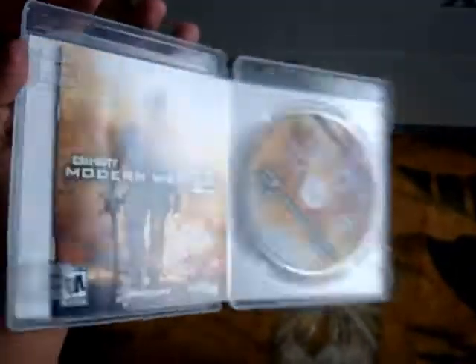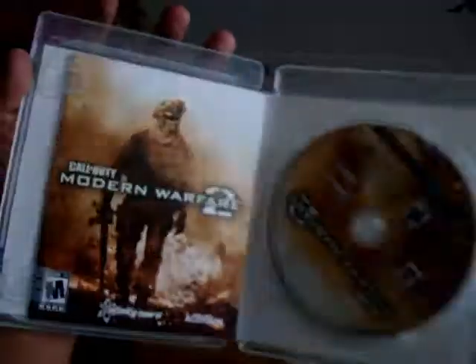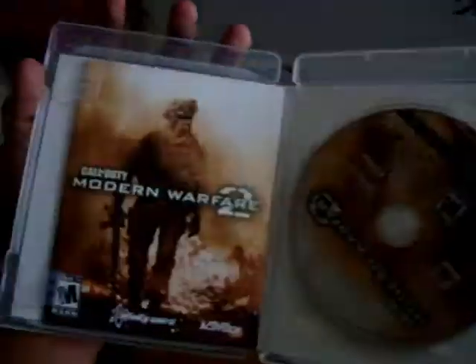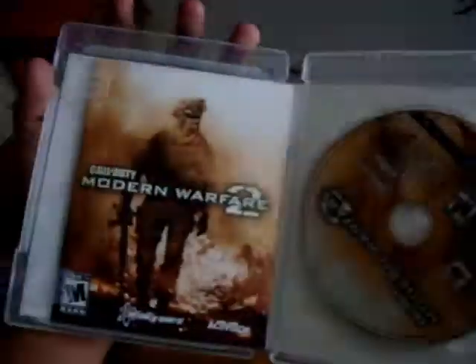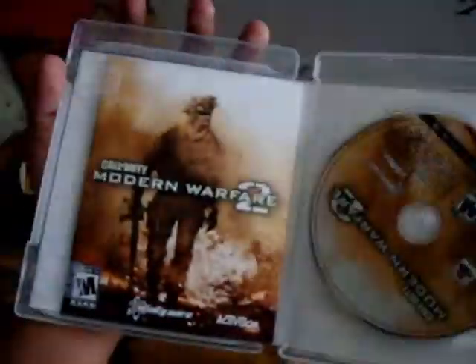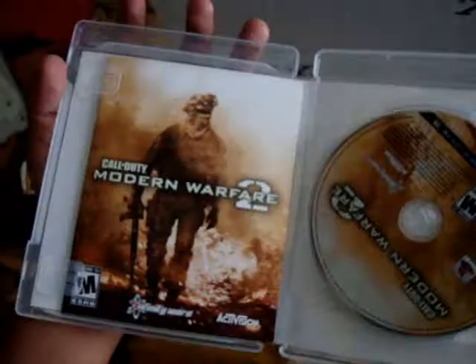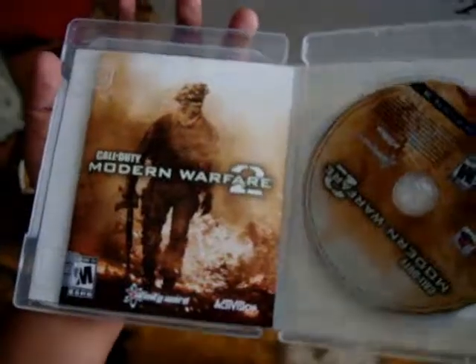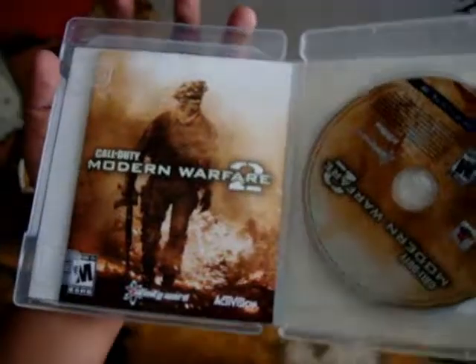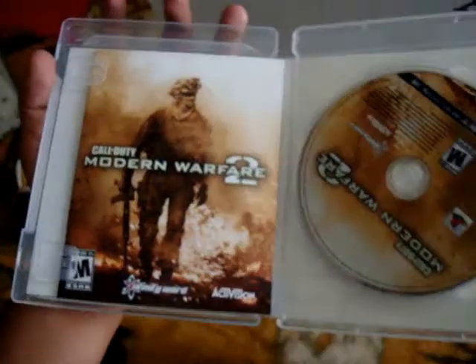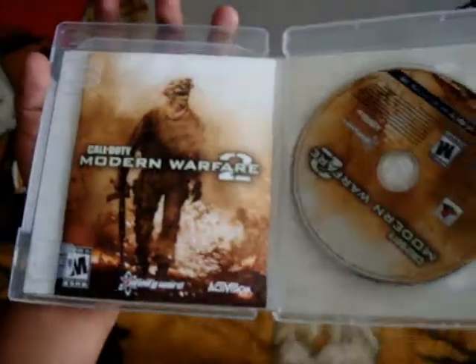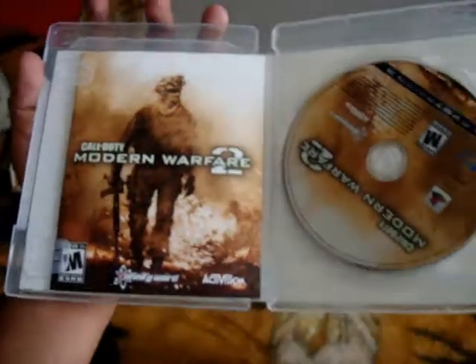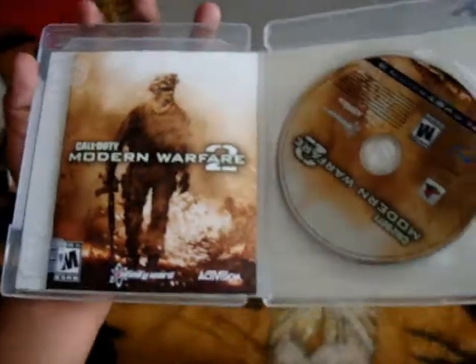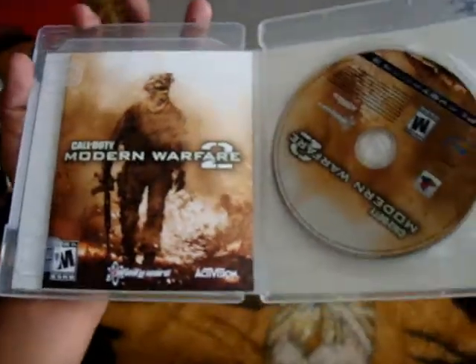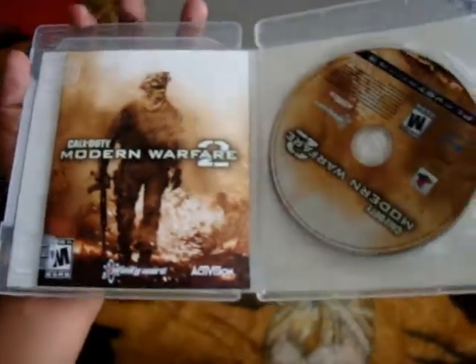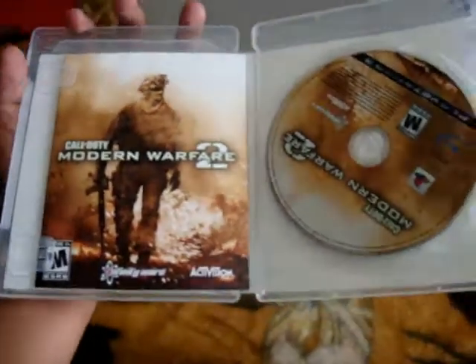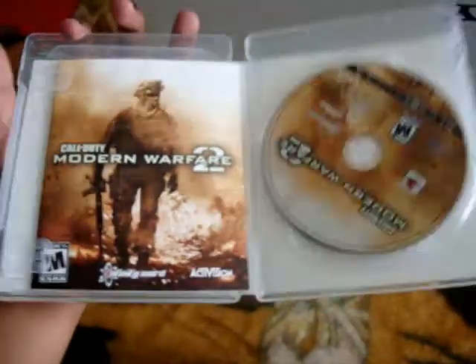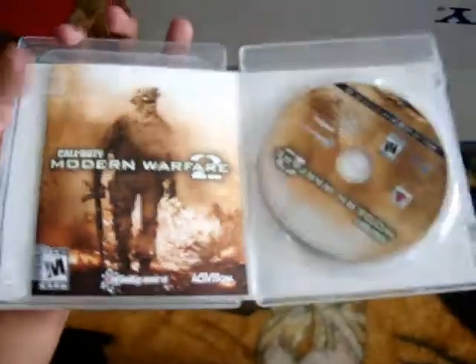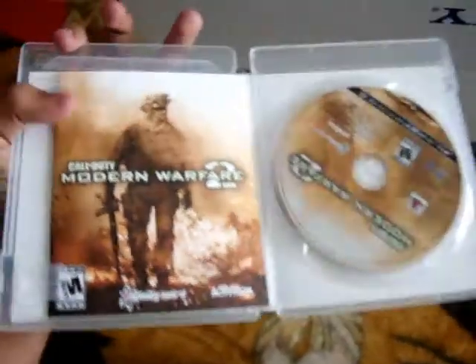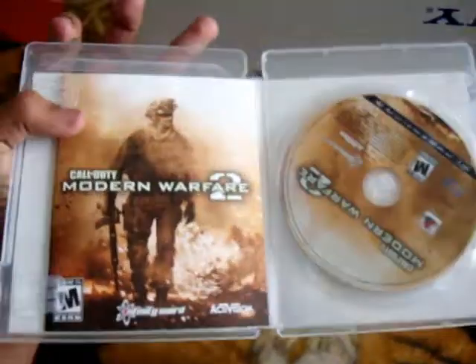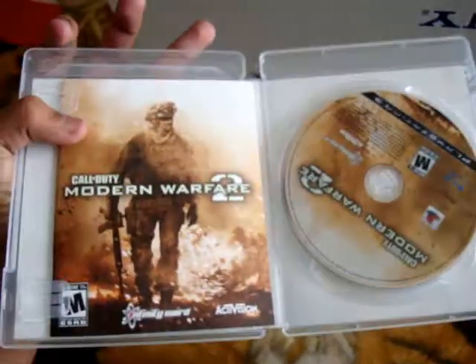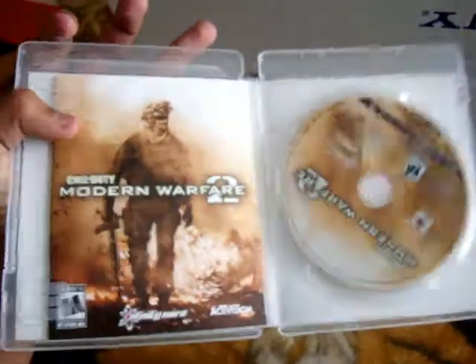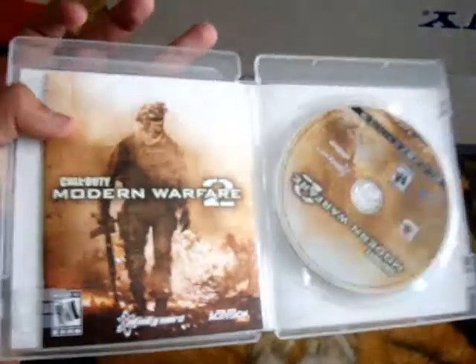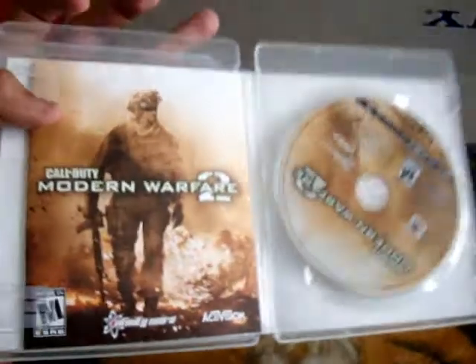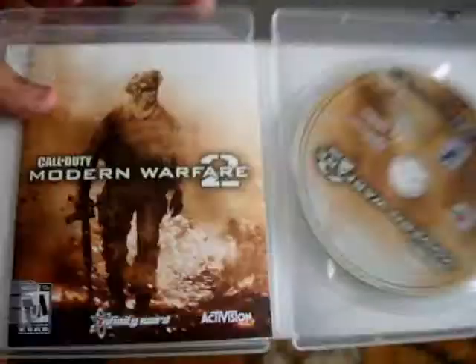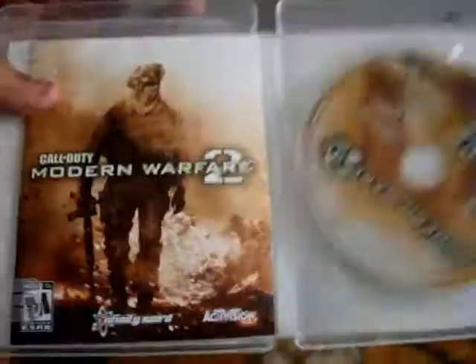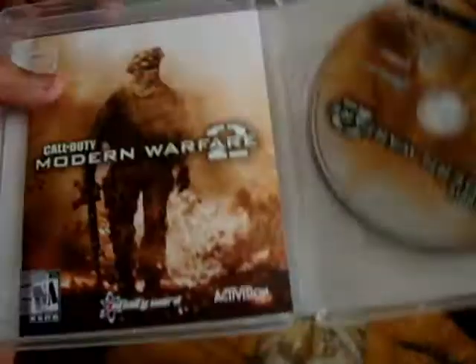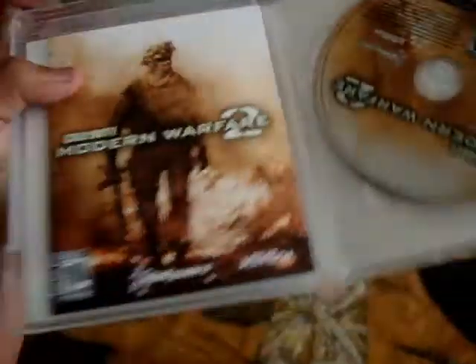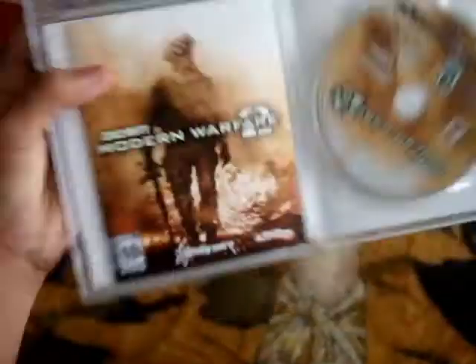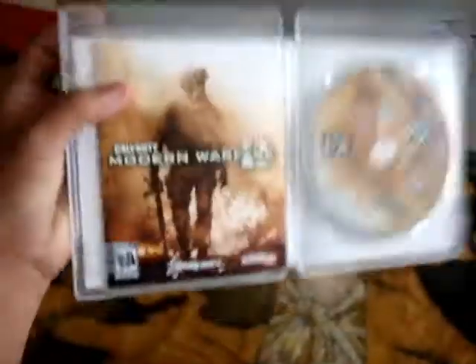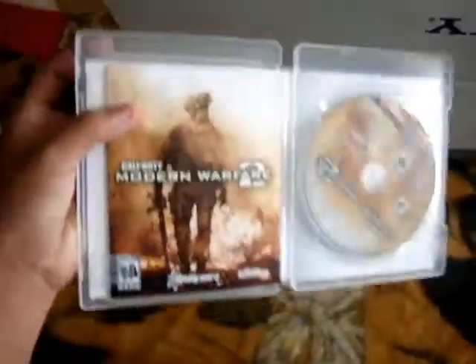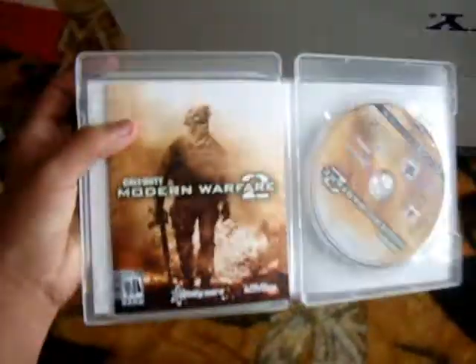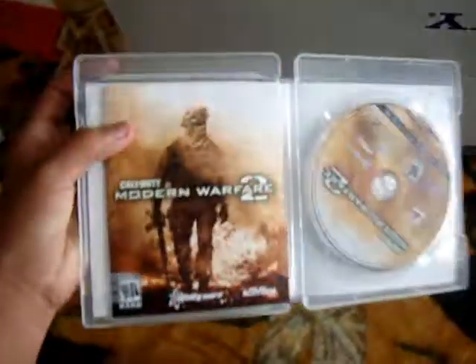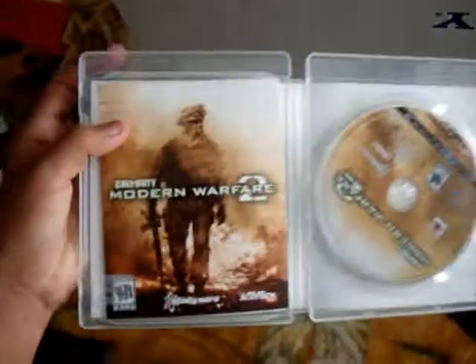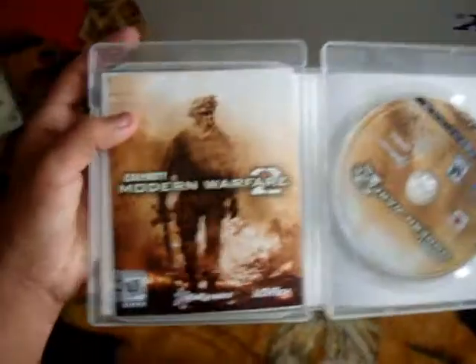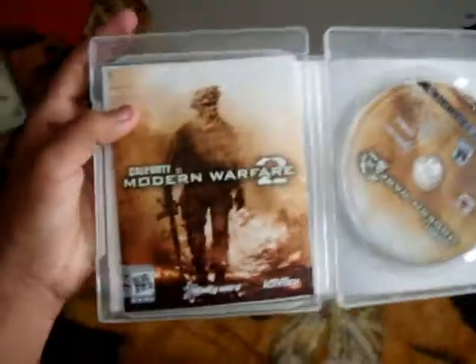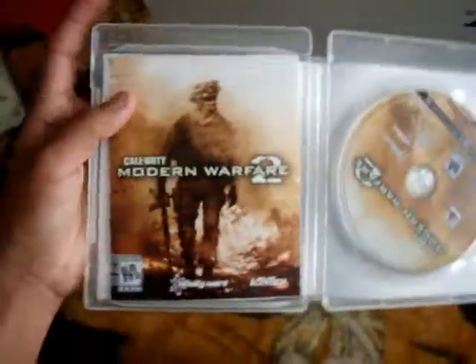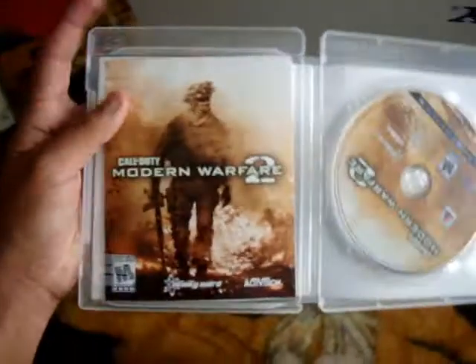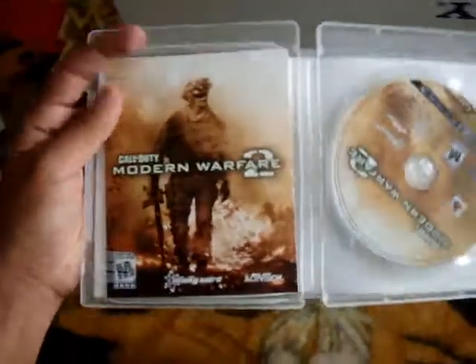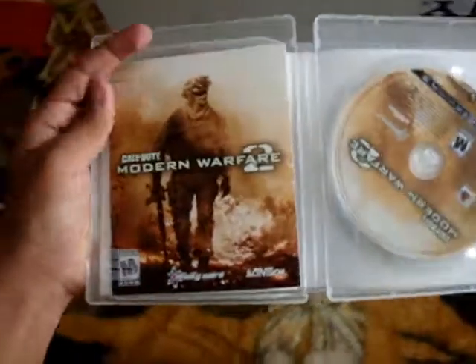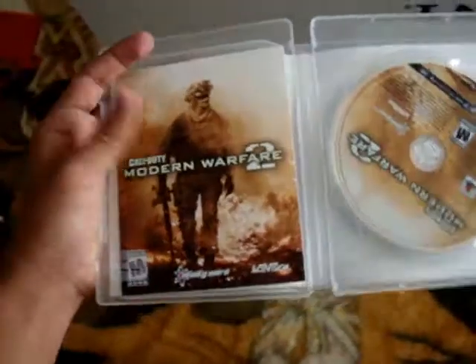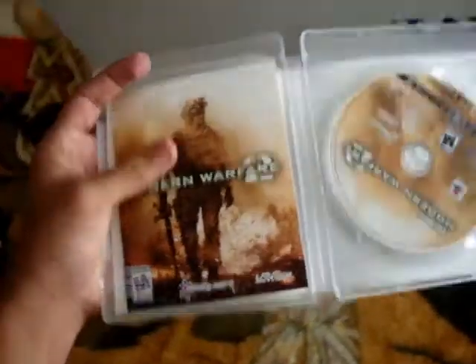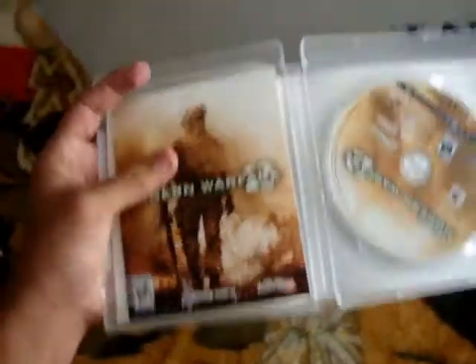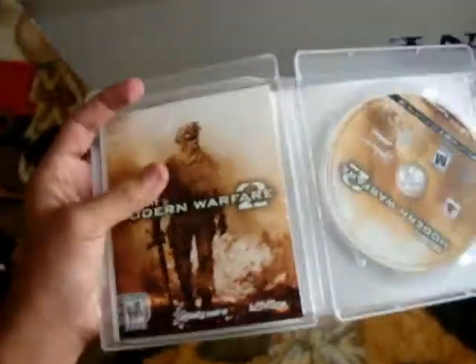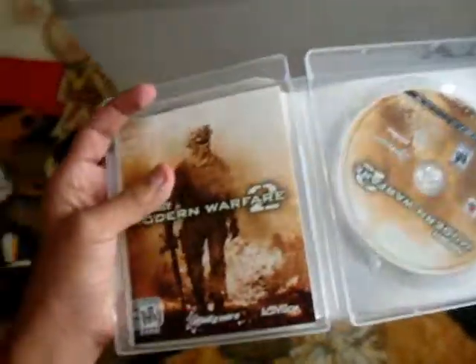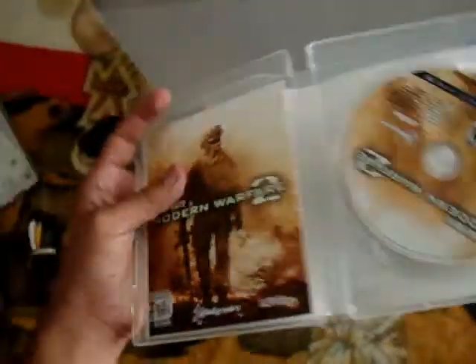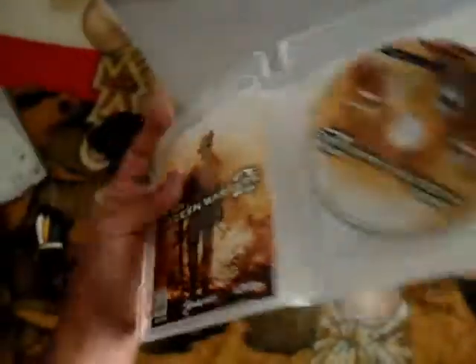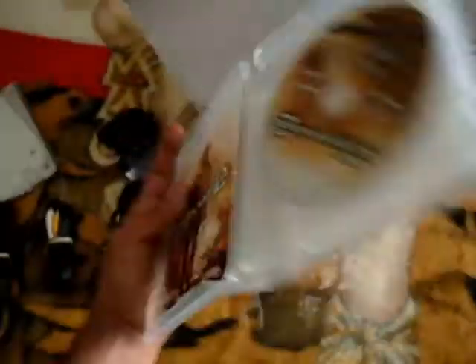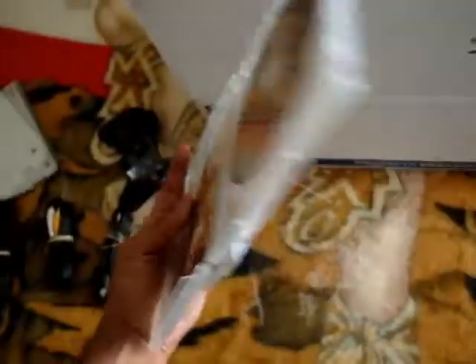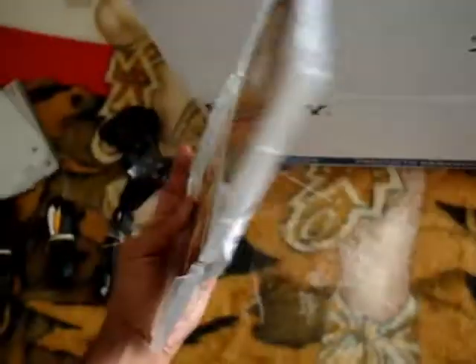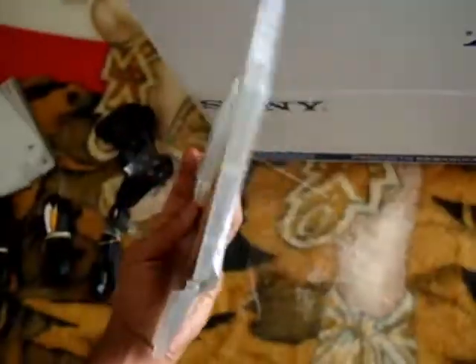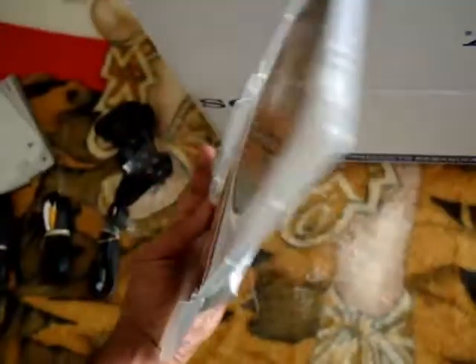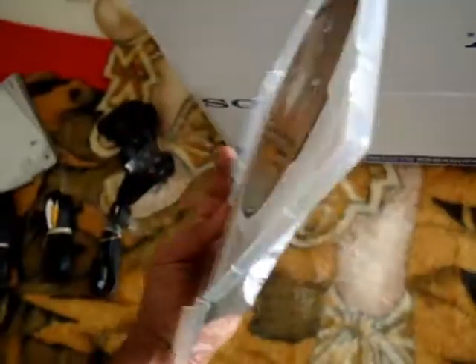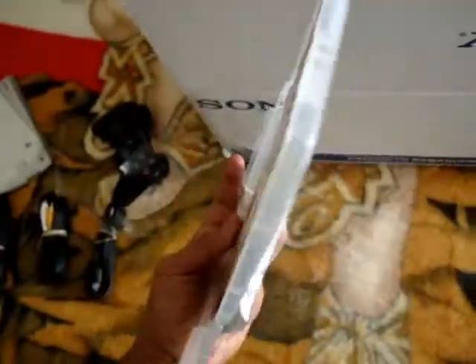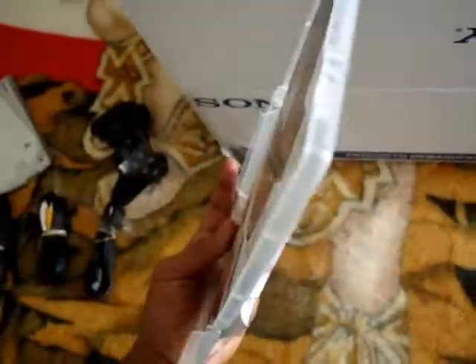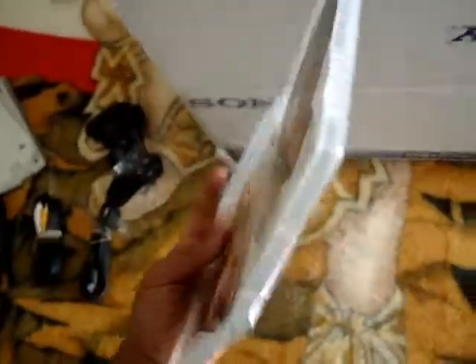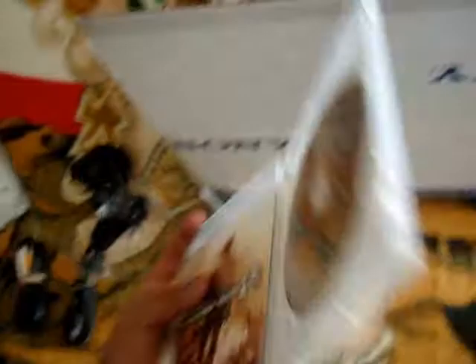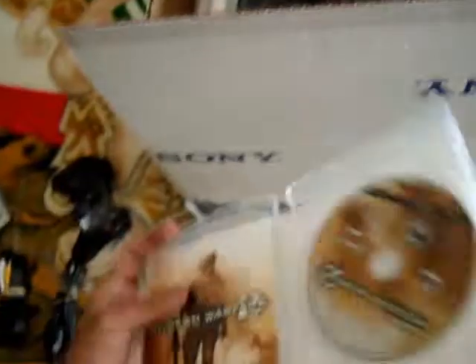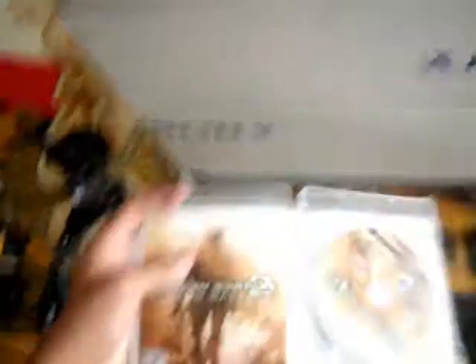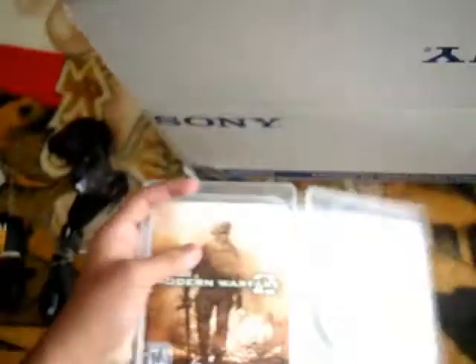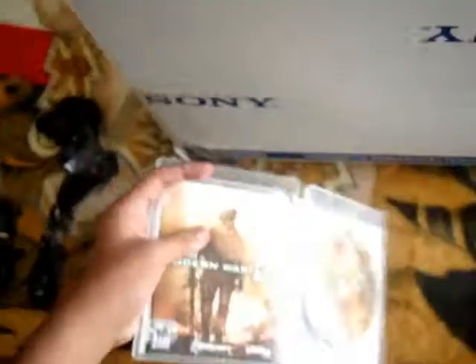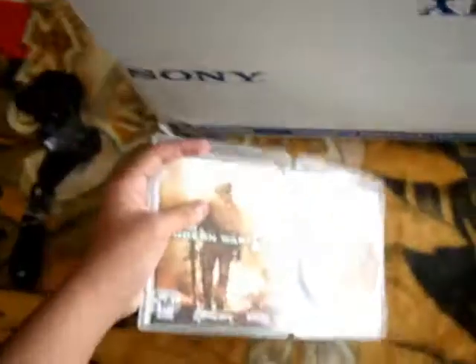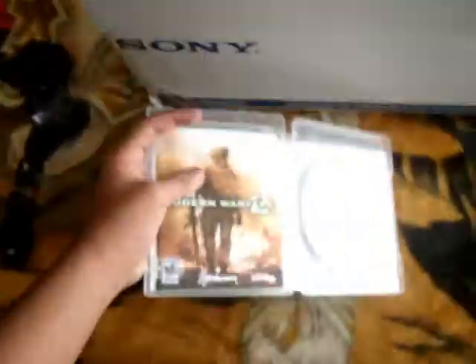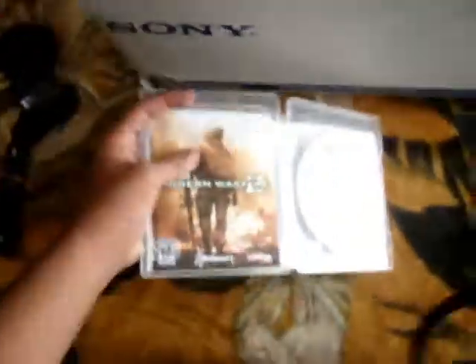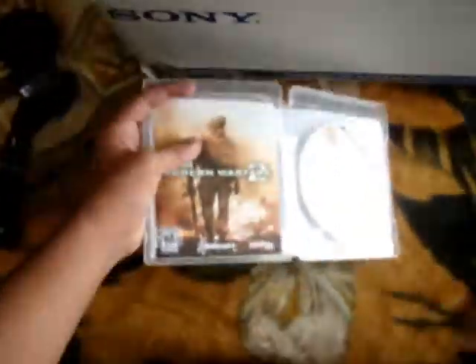Thanks for watching me unboxing my PlayStation 3 with Modern Warfare 2. Hopefully I'll see you. Bye.